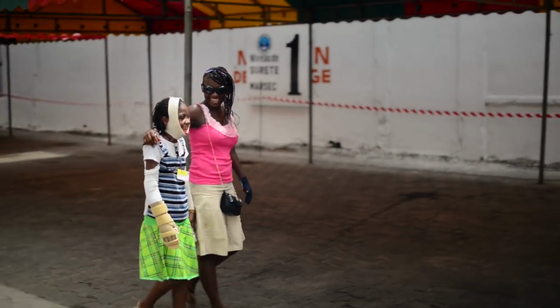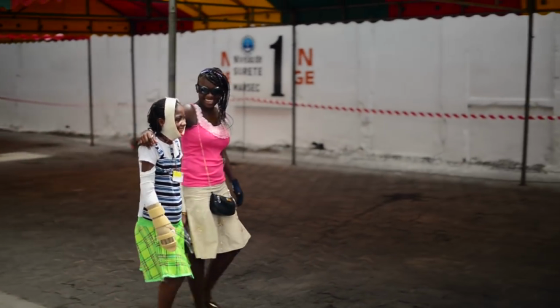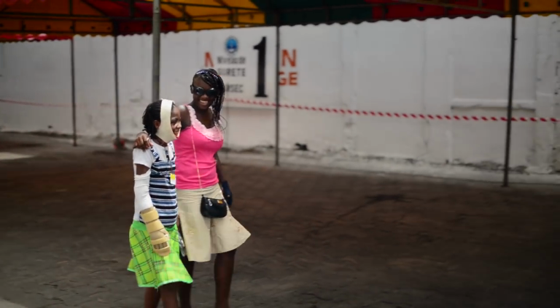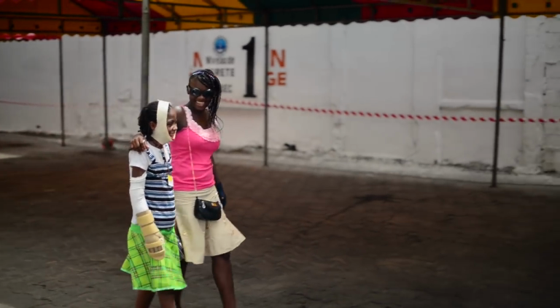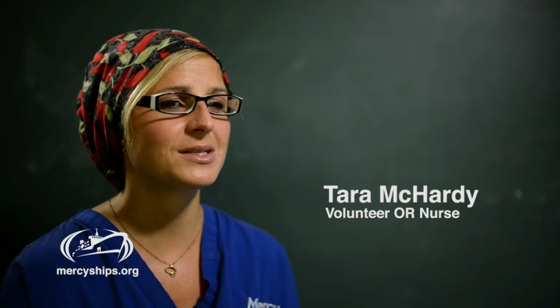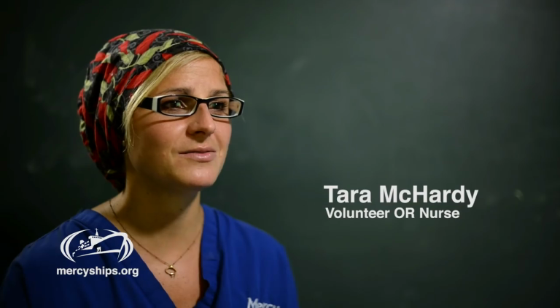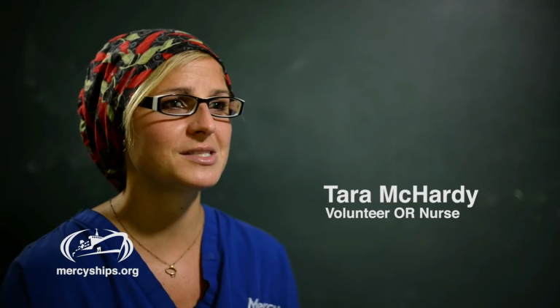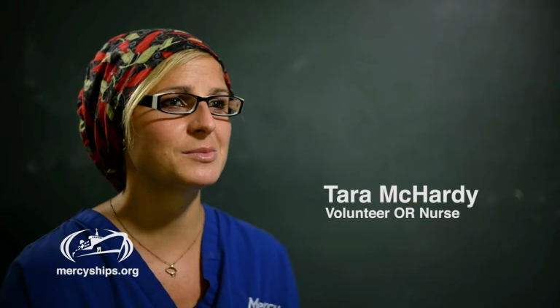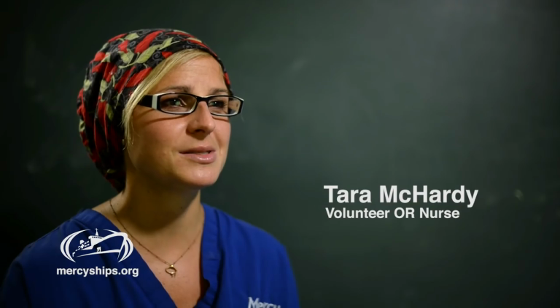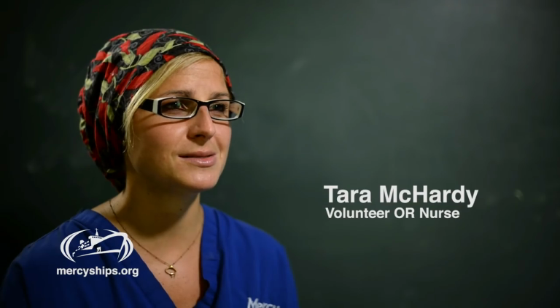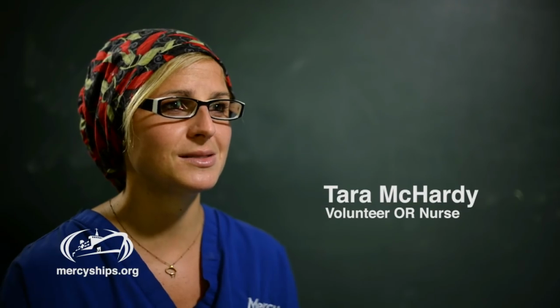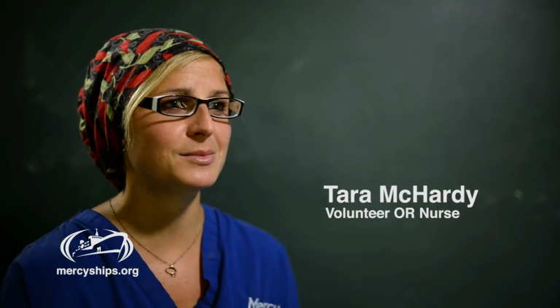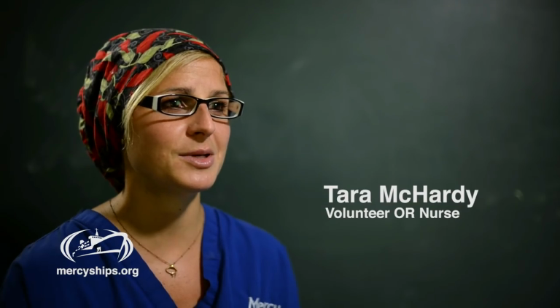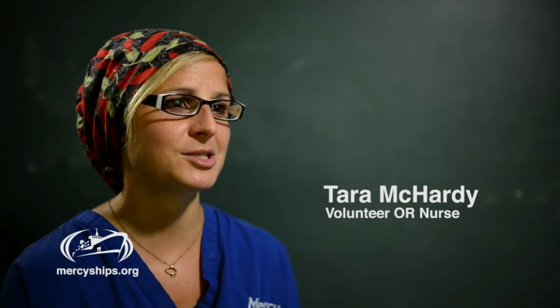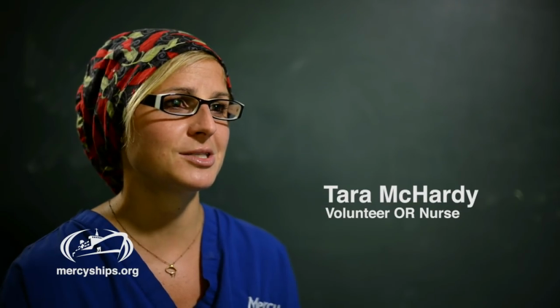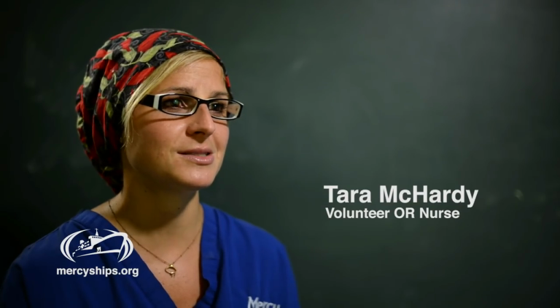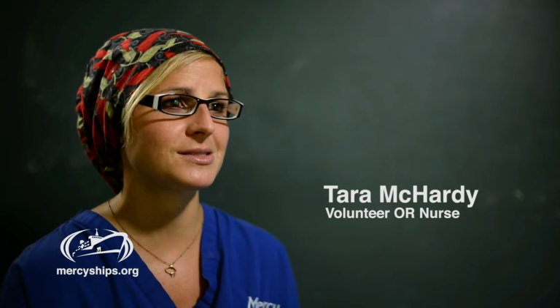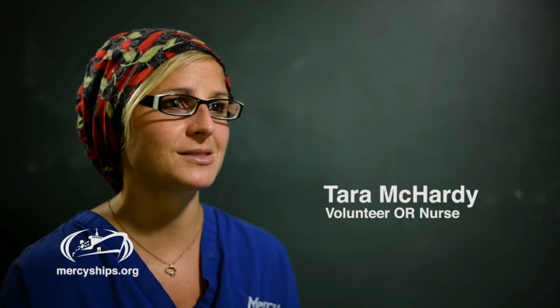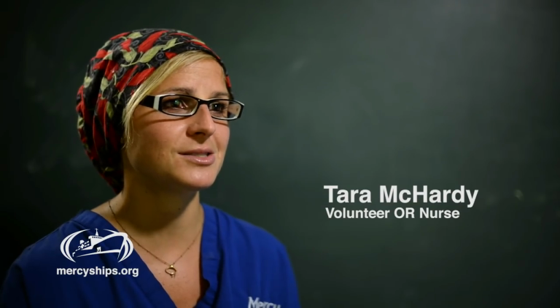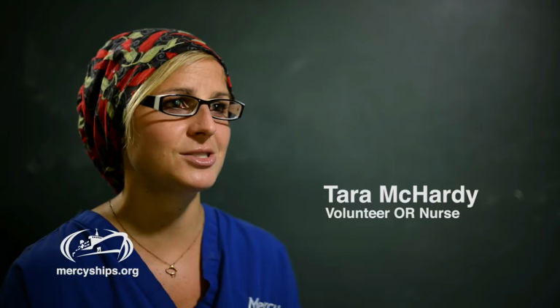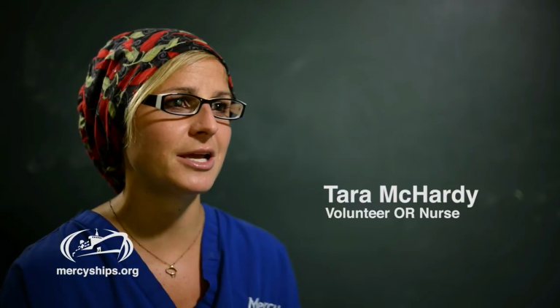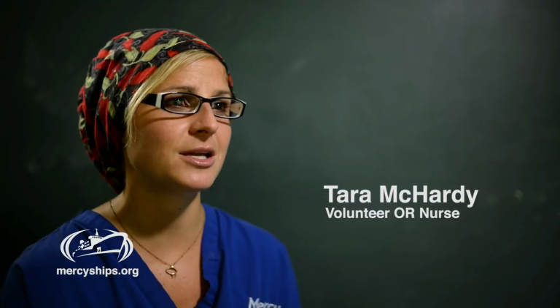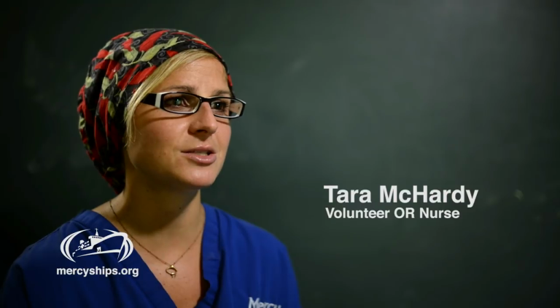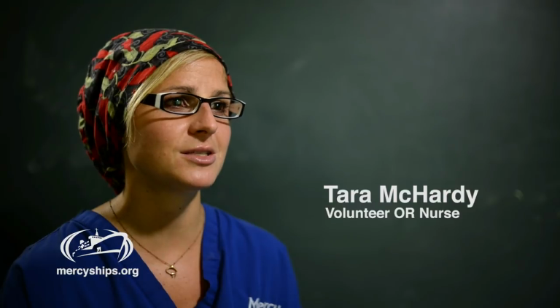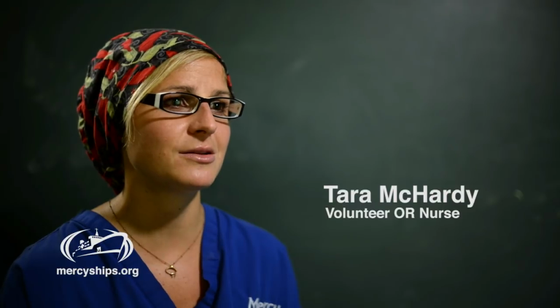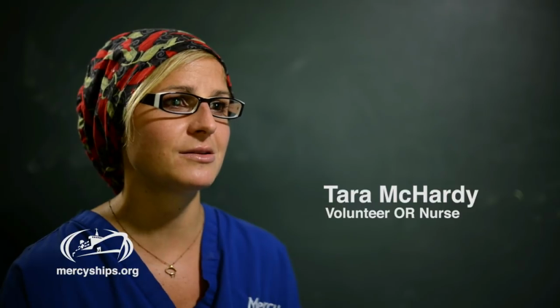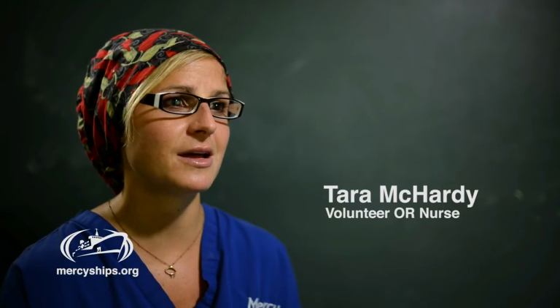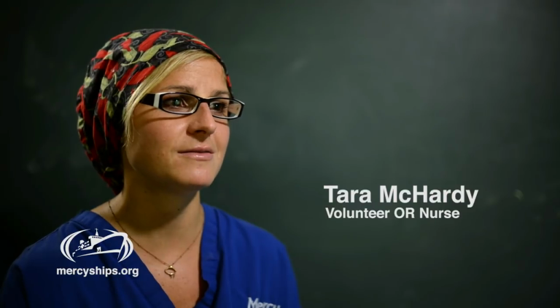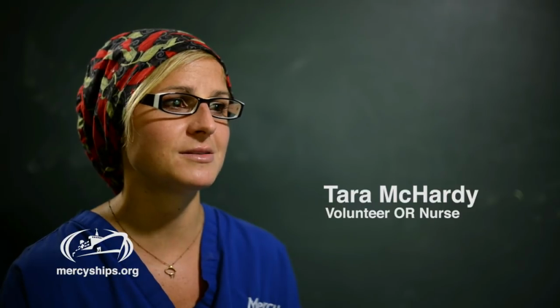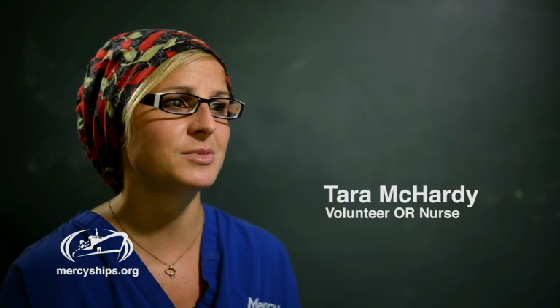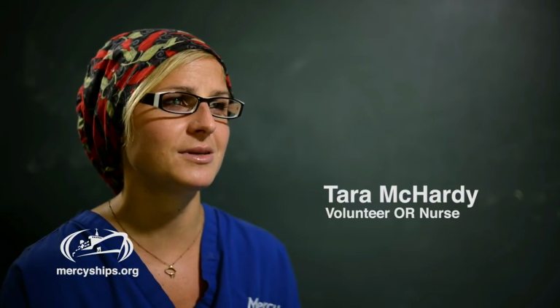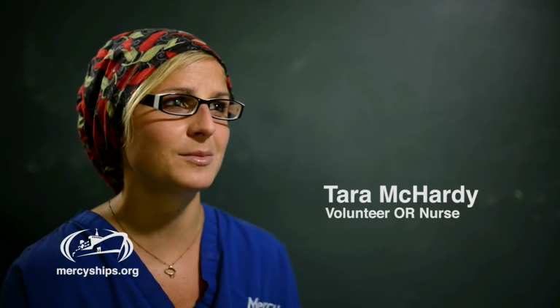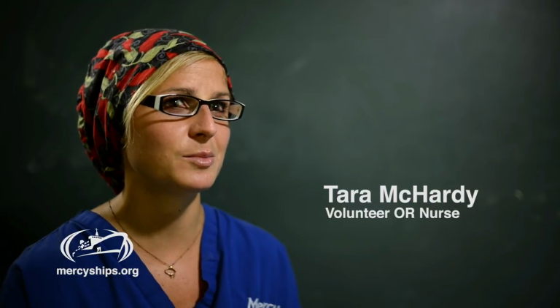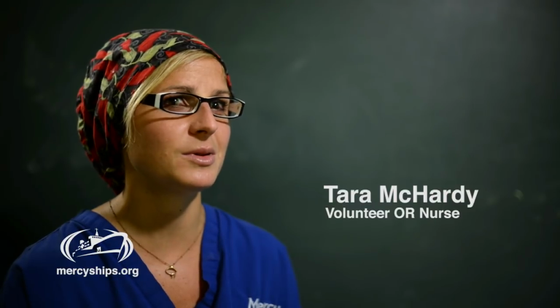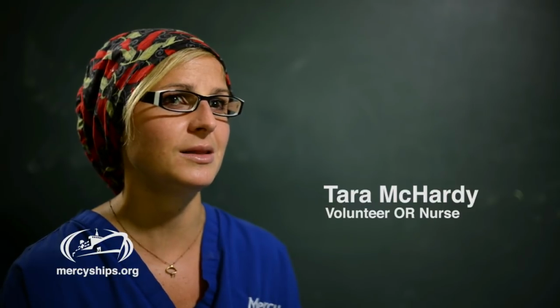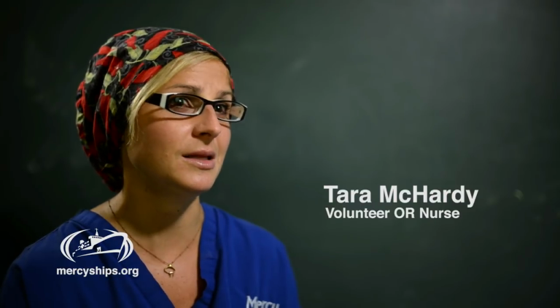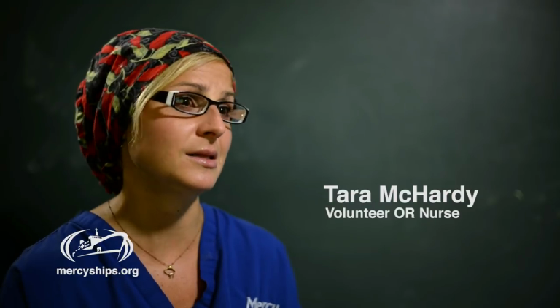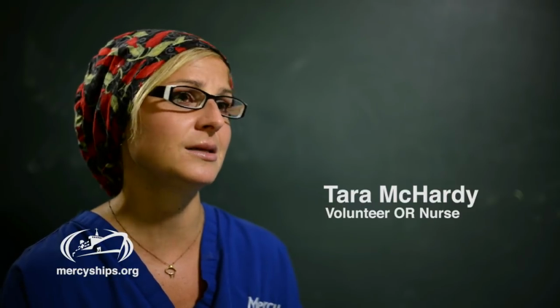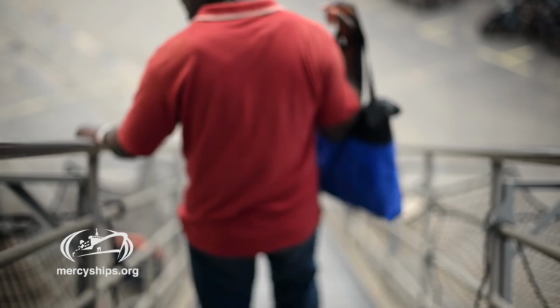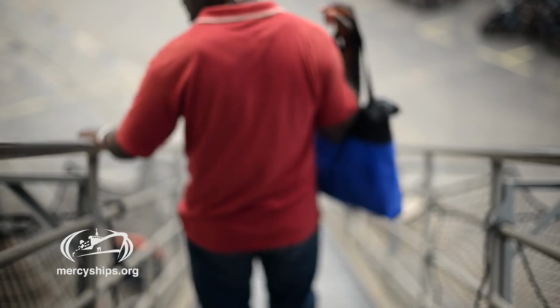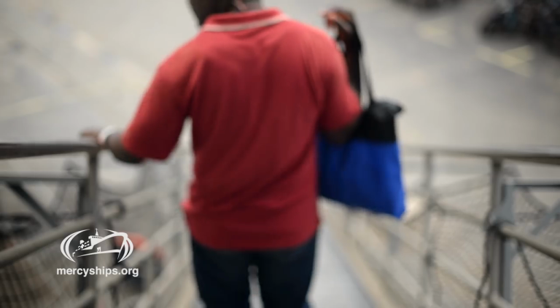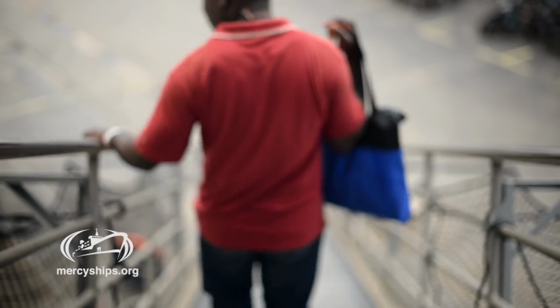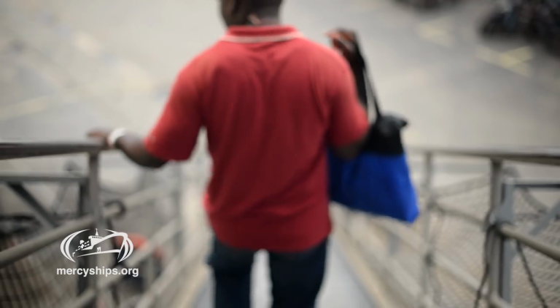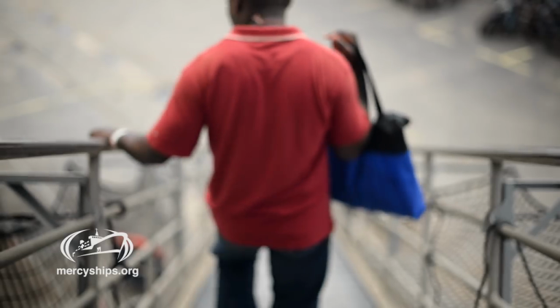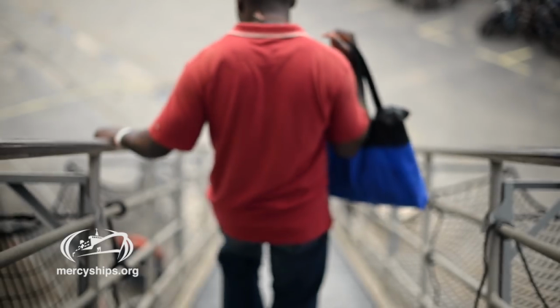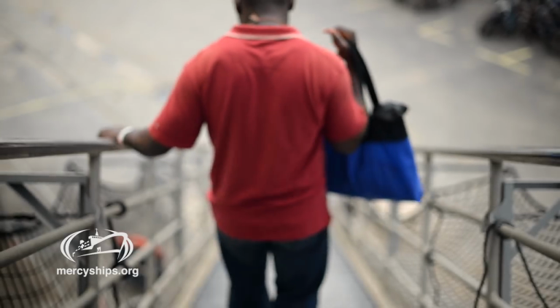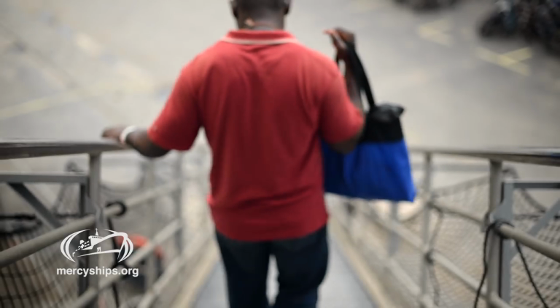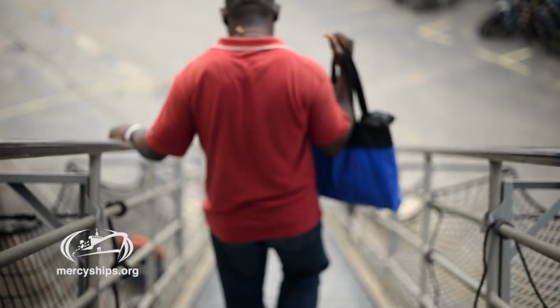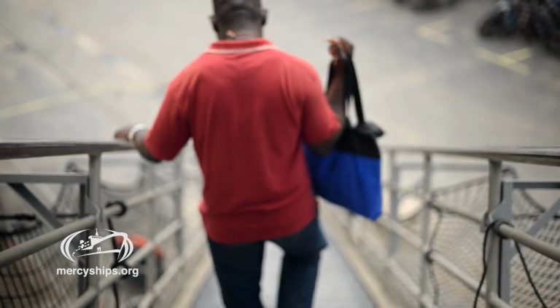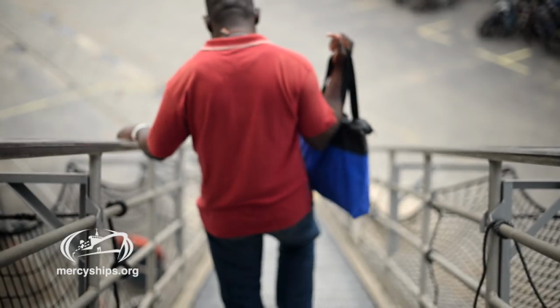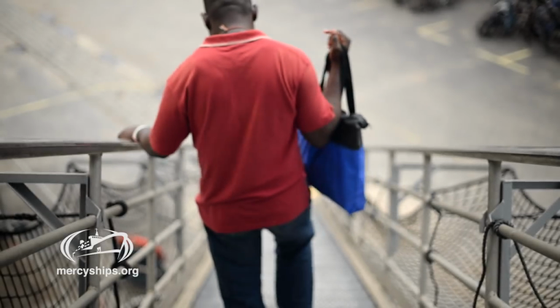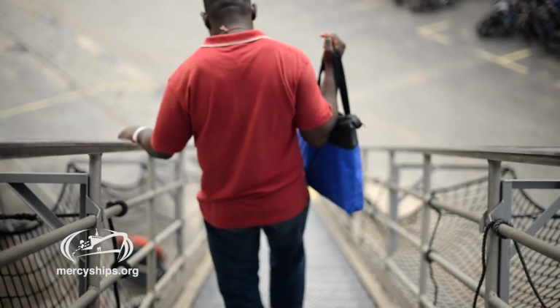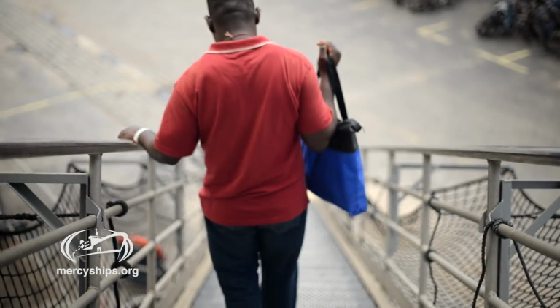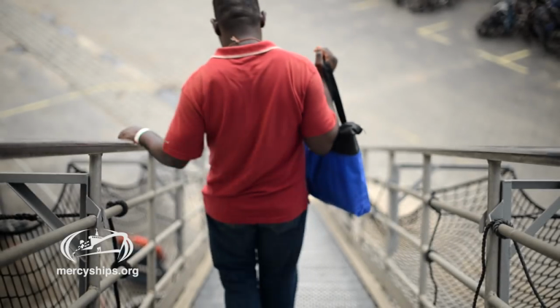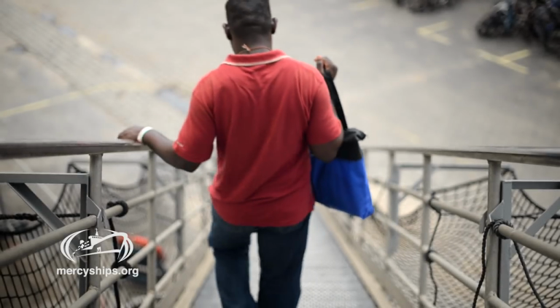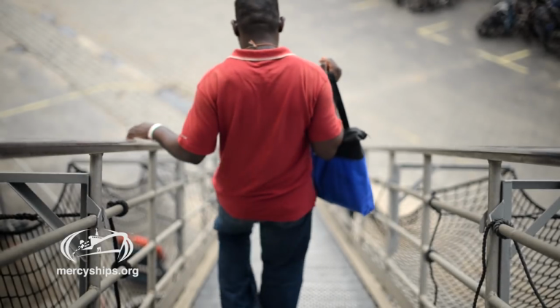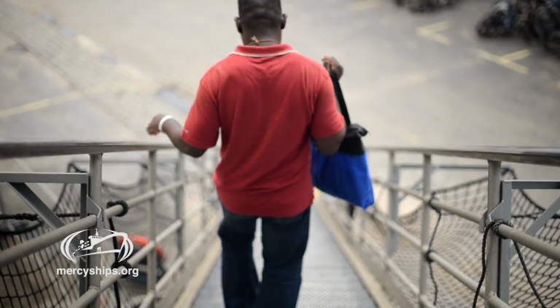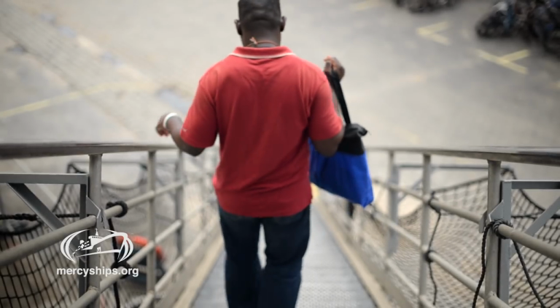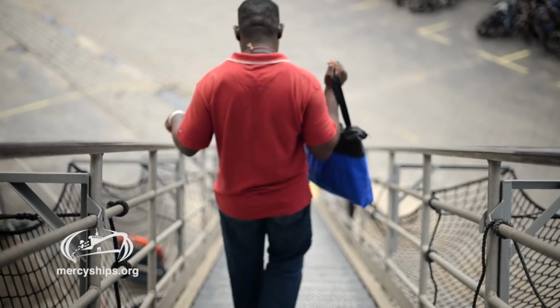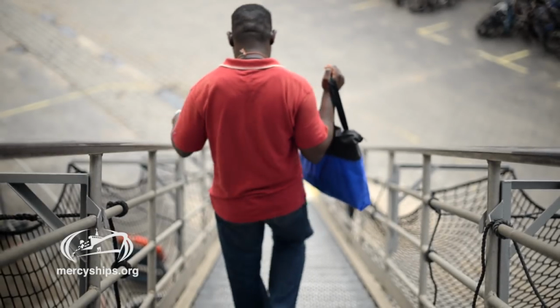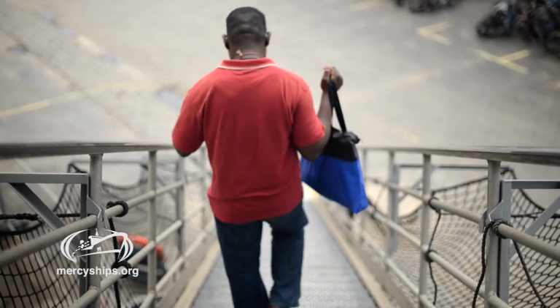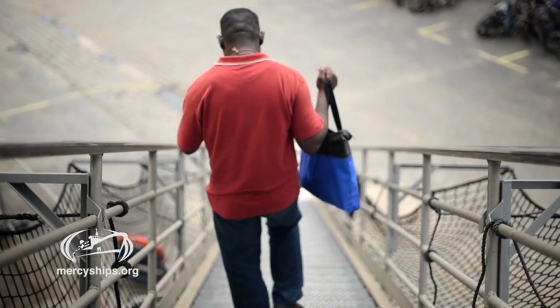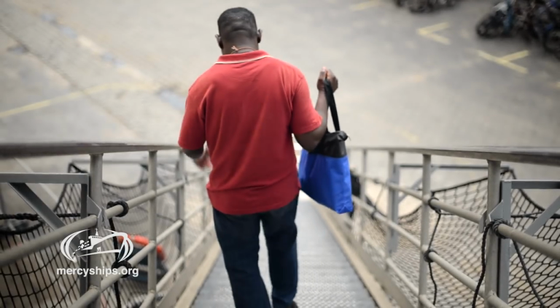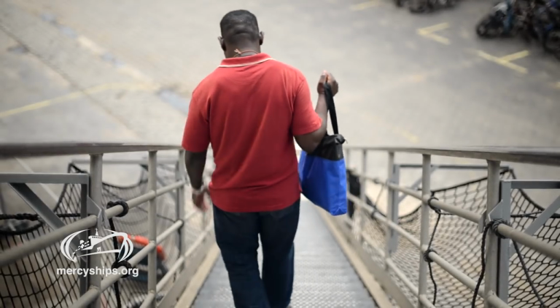You get to visibly see patients change and their lives be completely restored. It's a cool gift to be able to give someone for free.